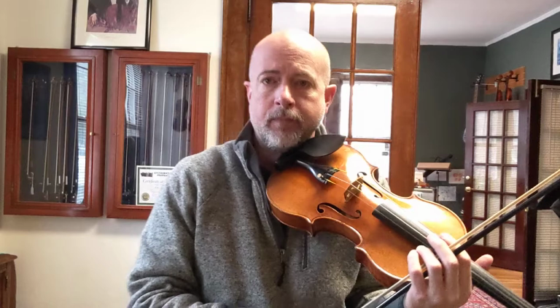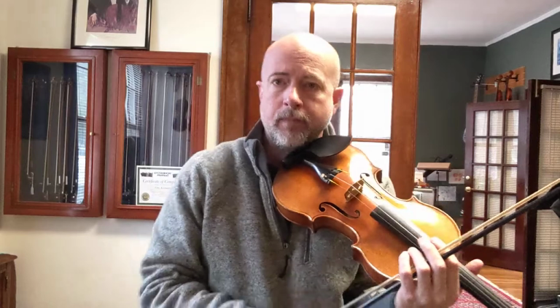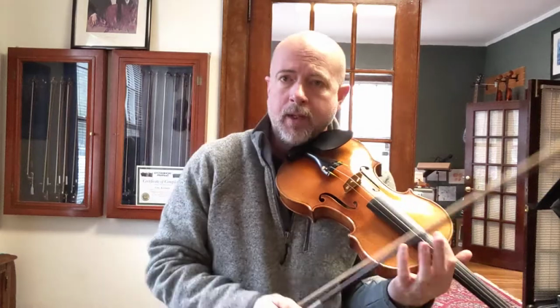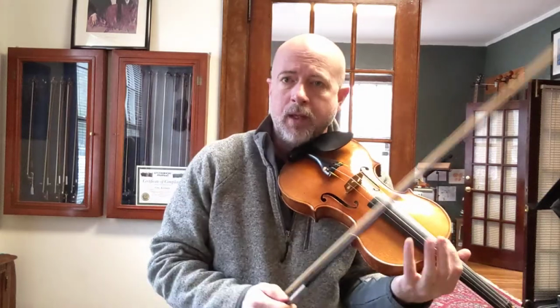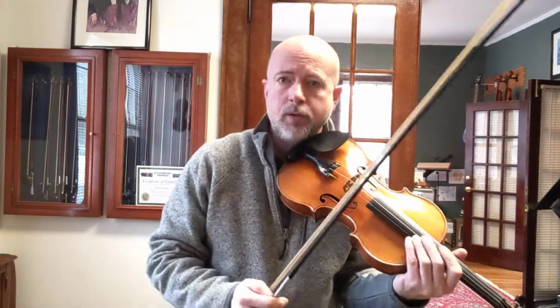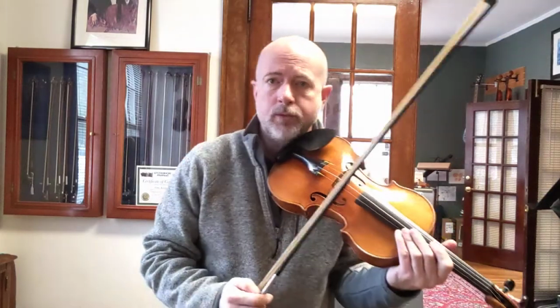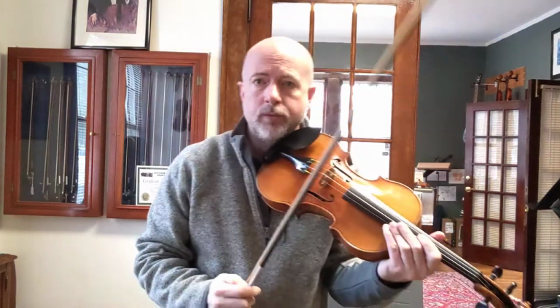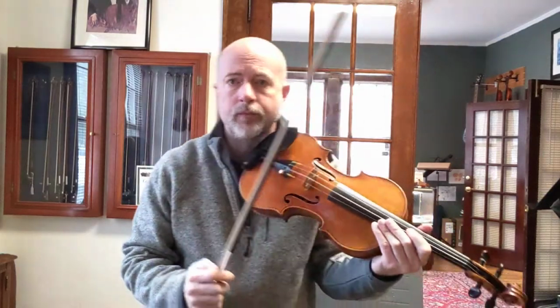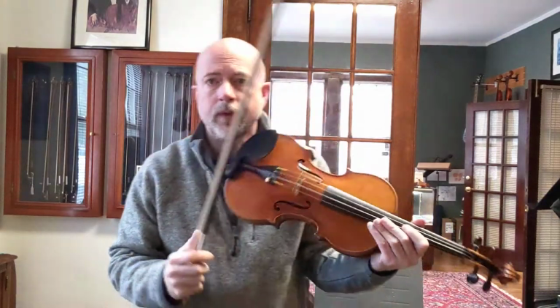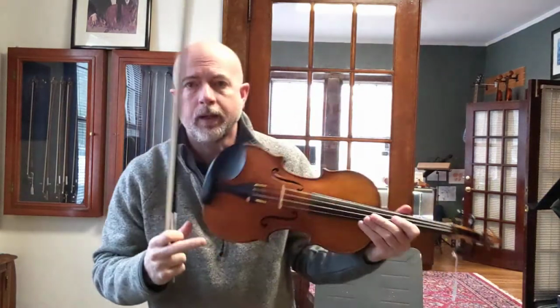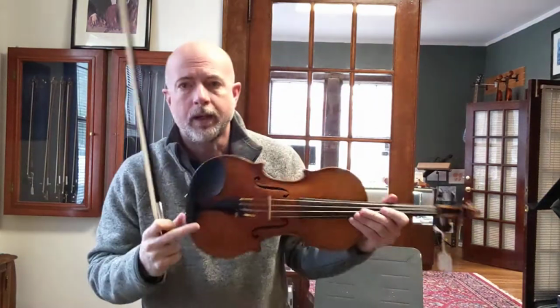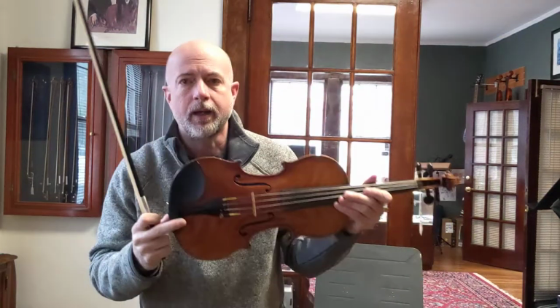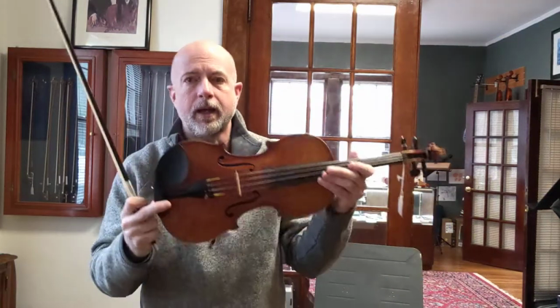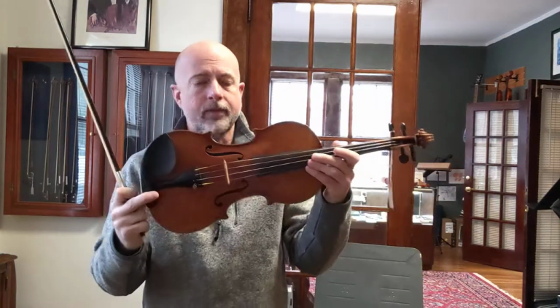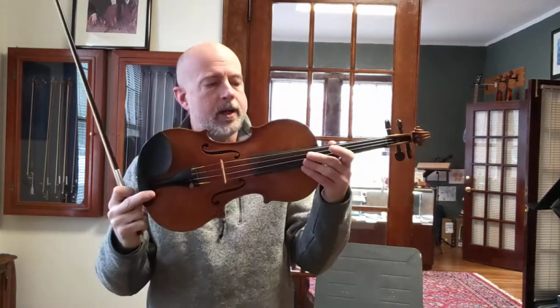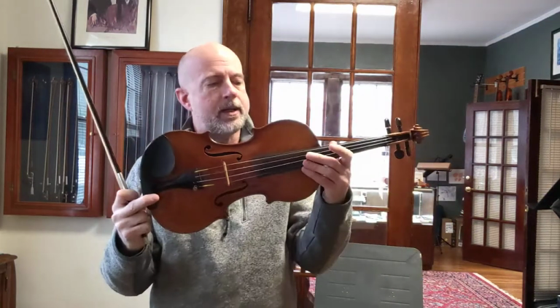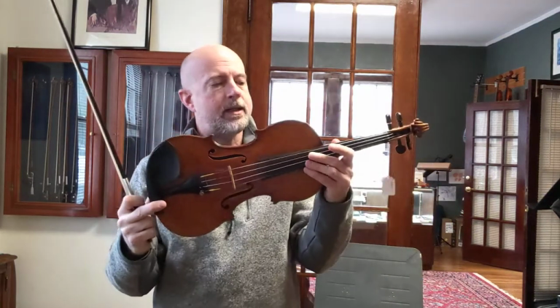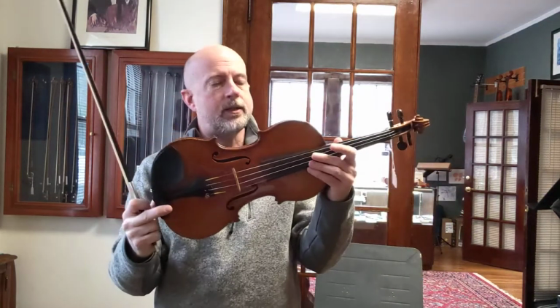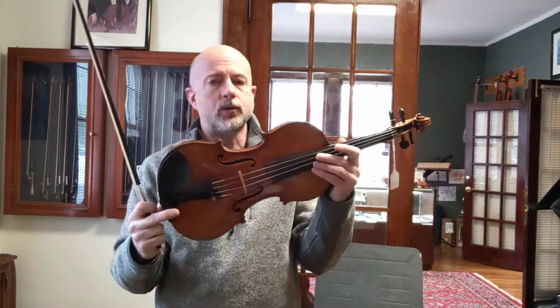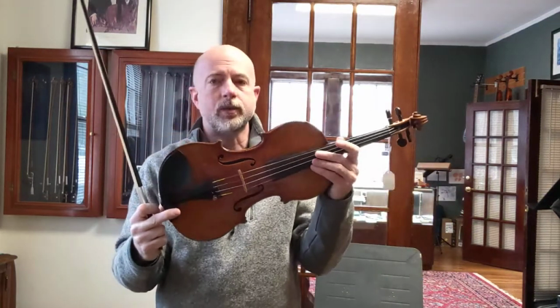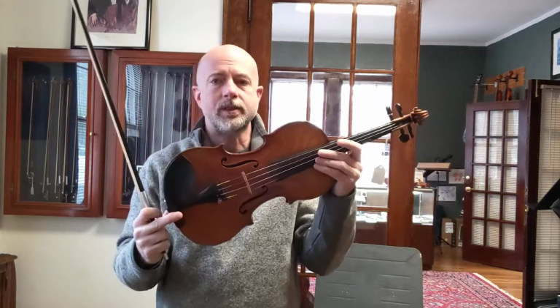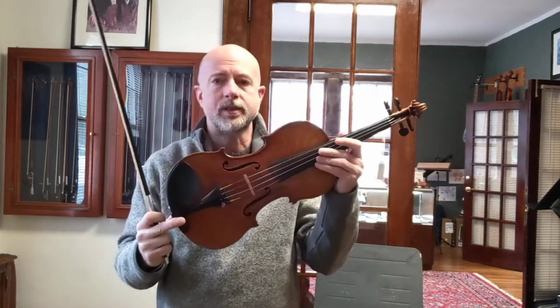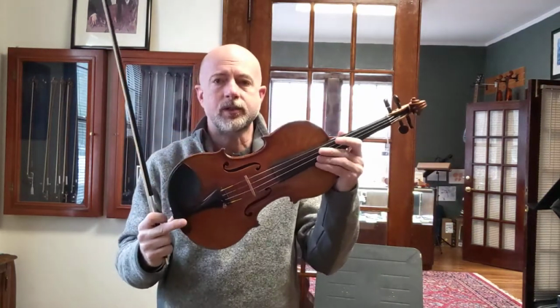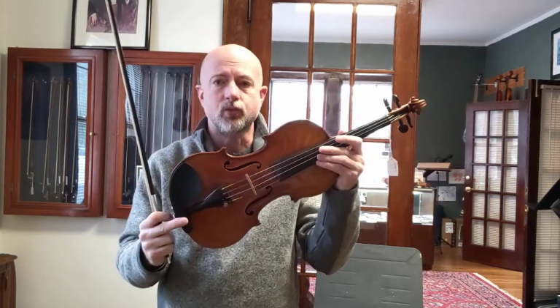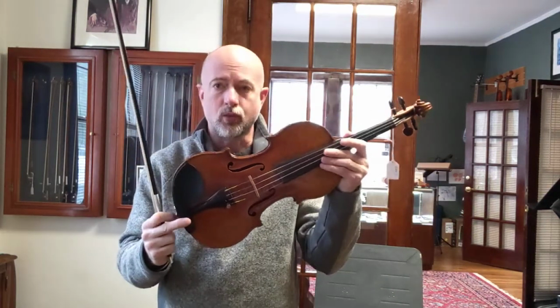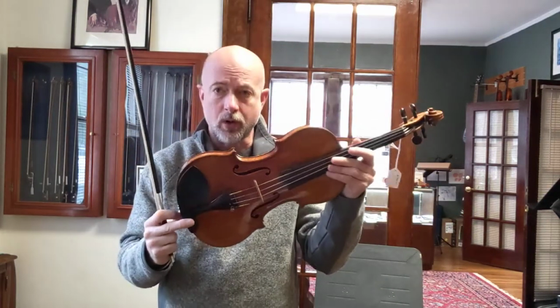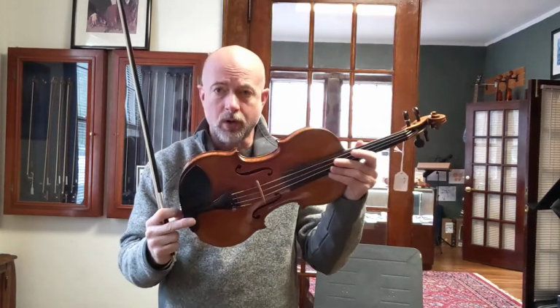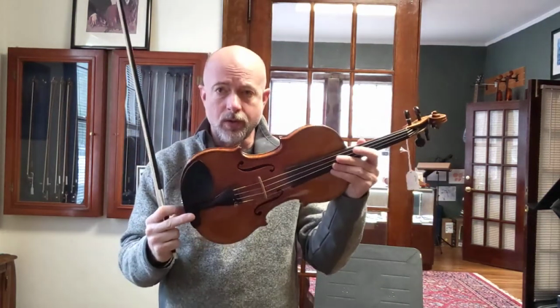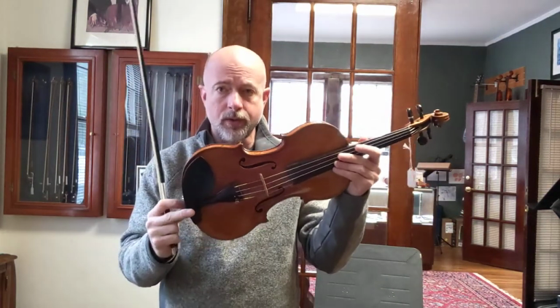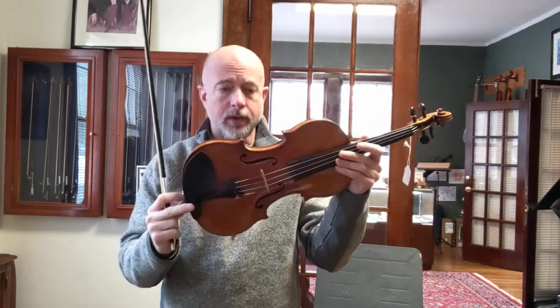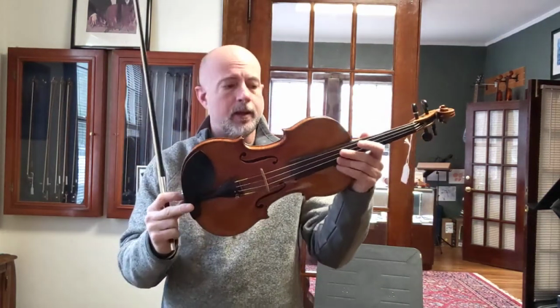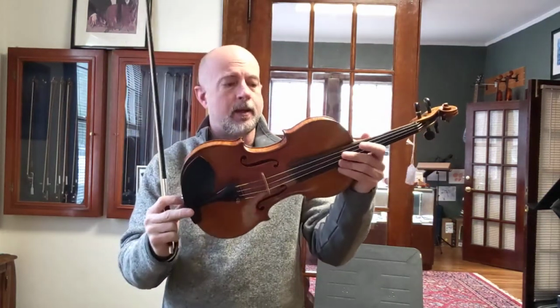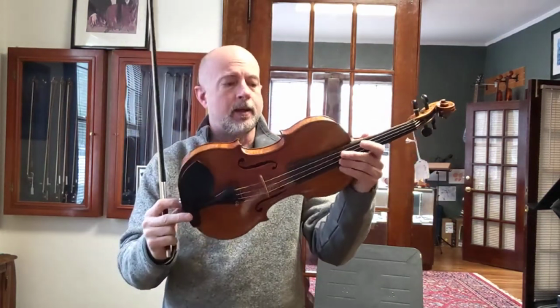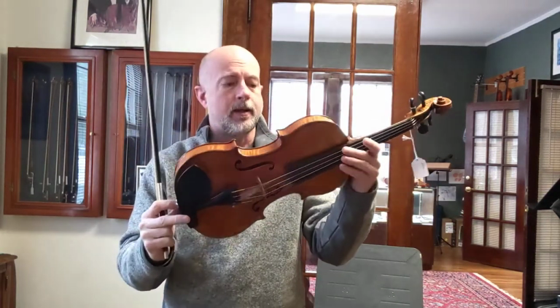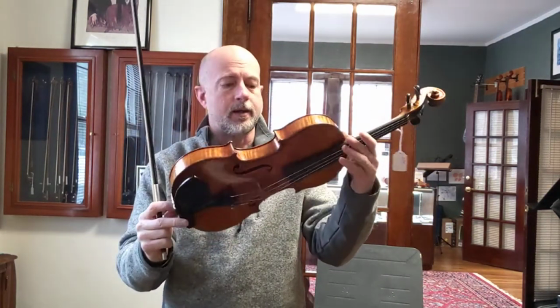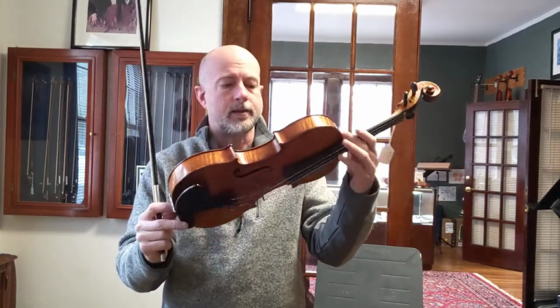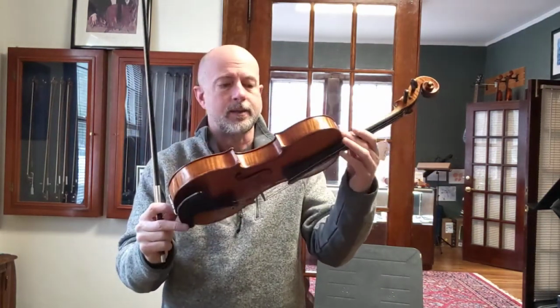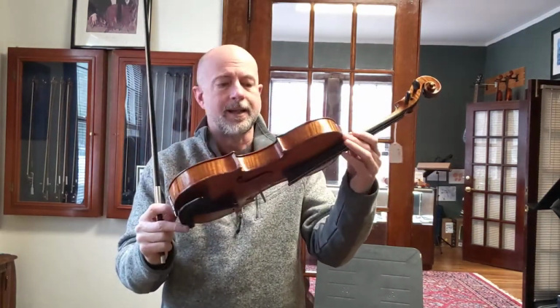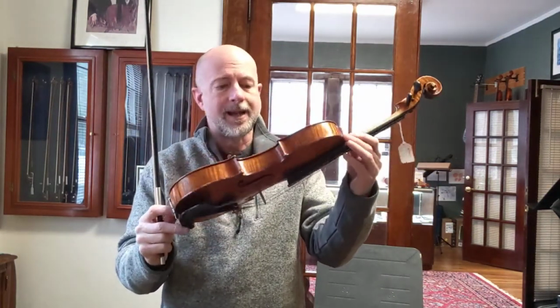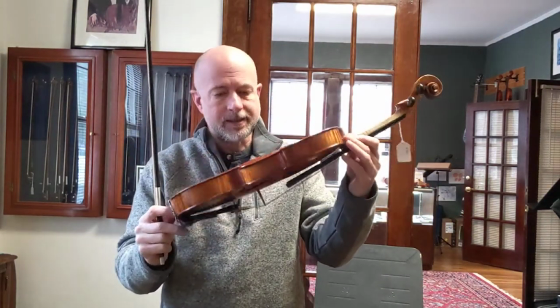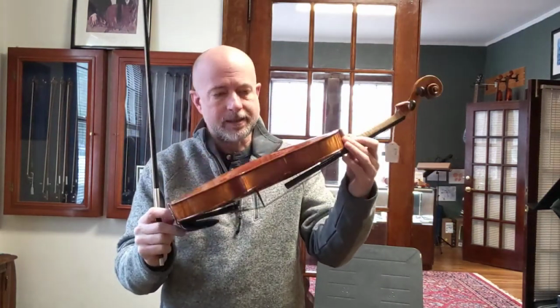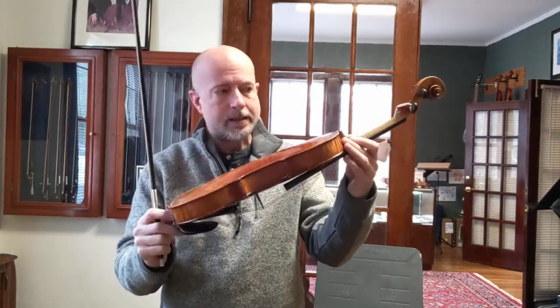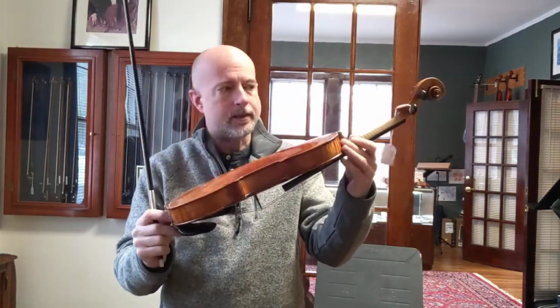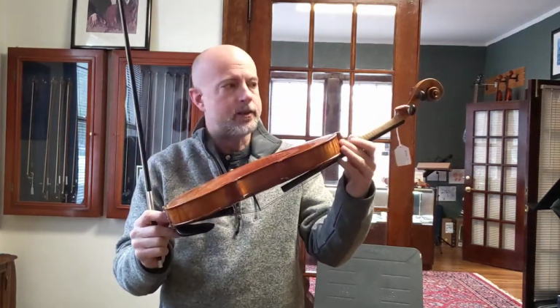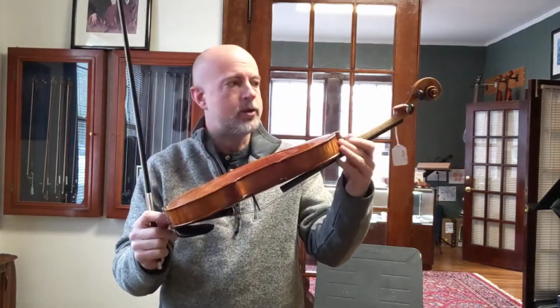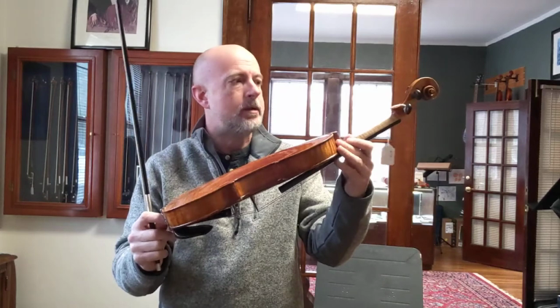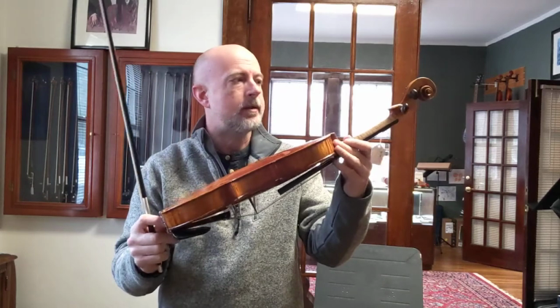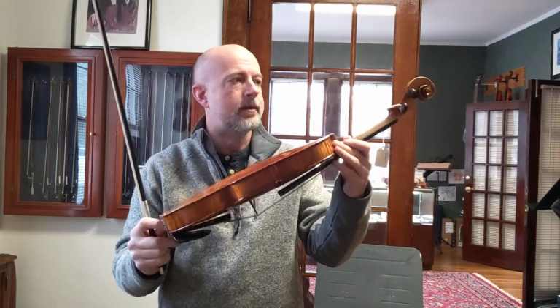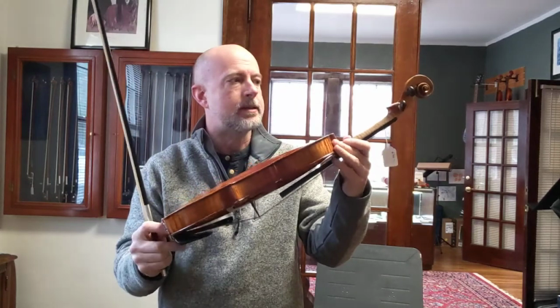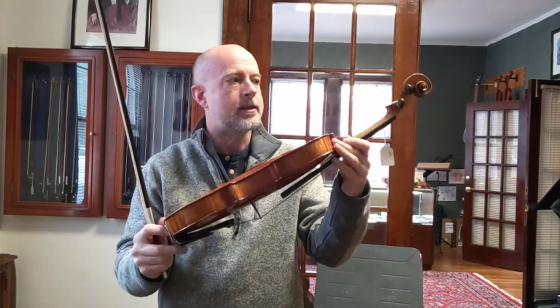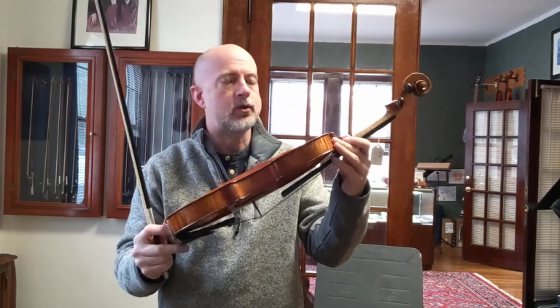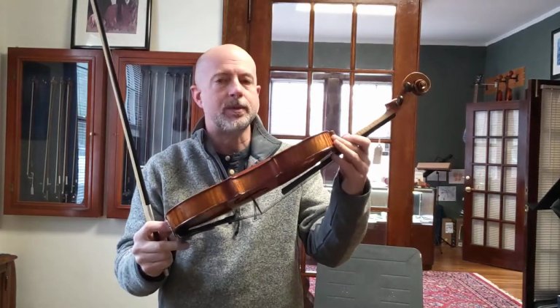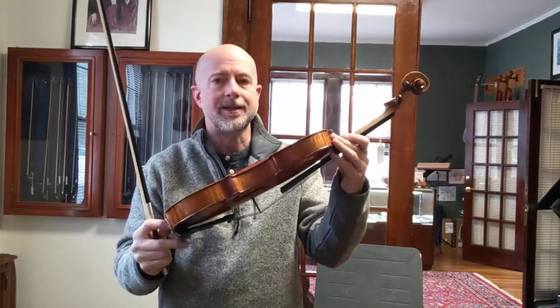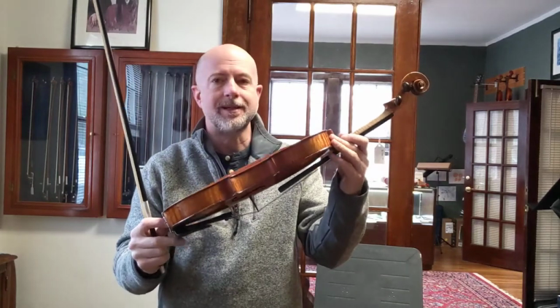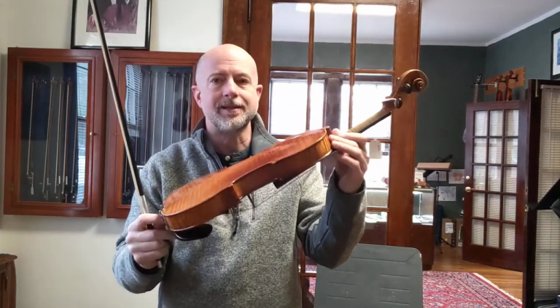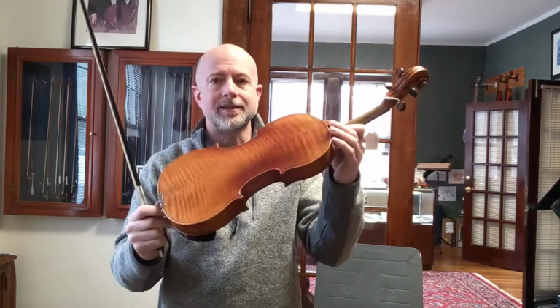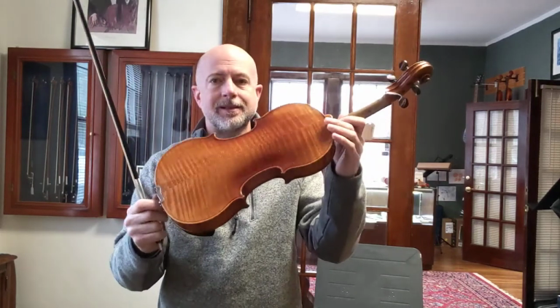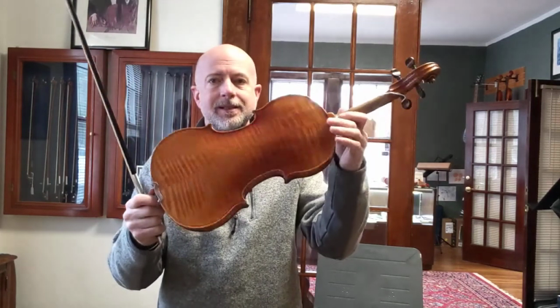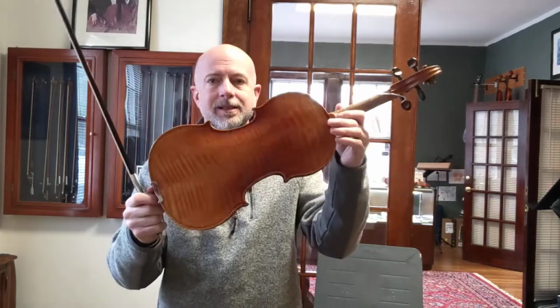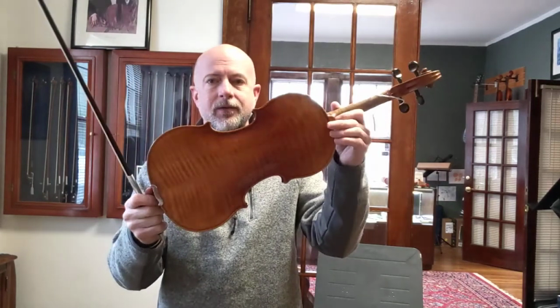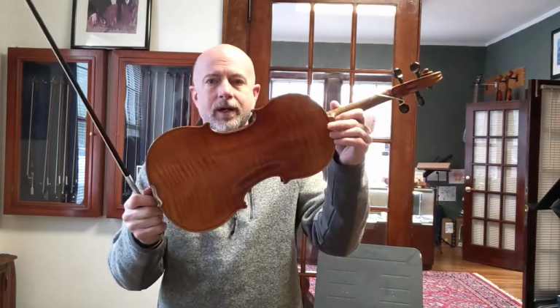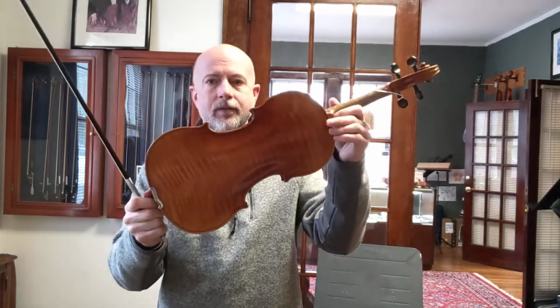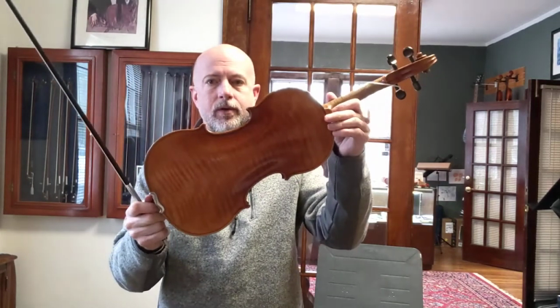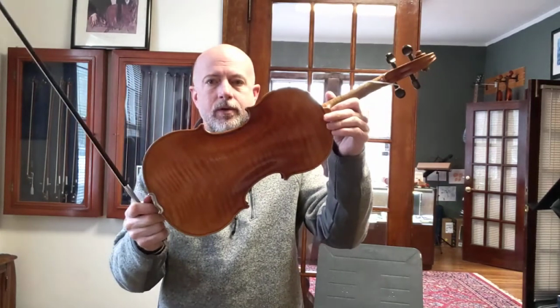Hello. I have a 1926 Roth. It's in excellent condition. This instrument is $6,500.